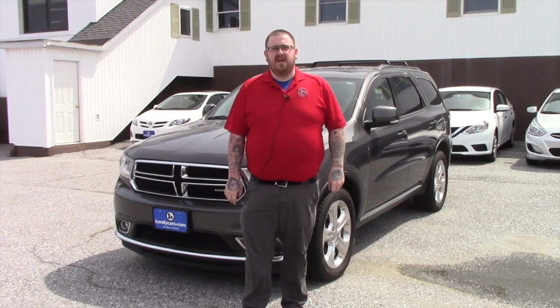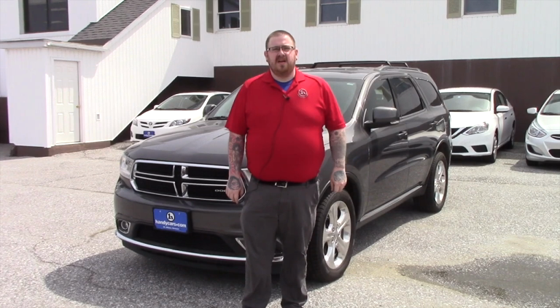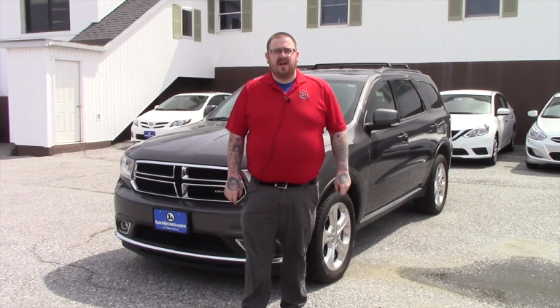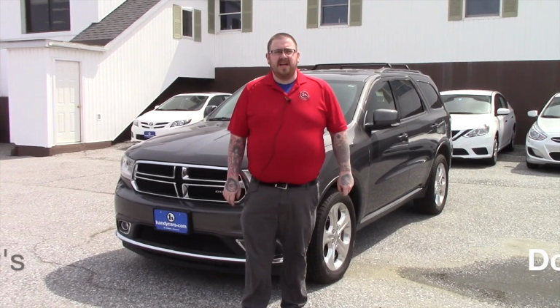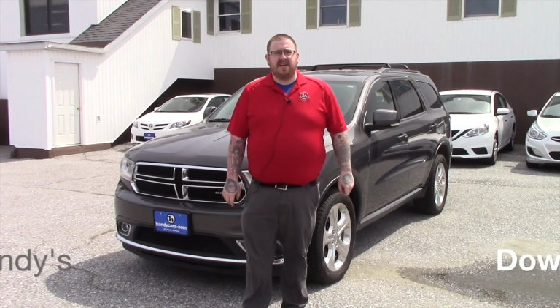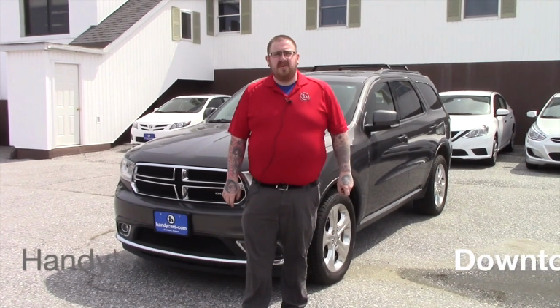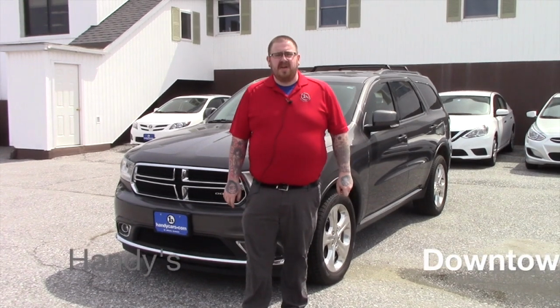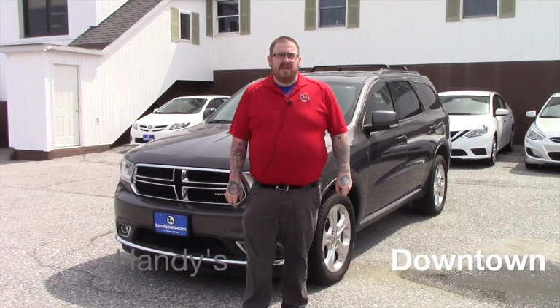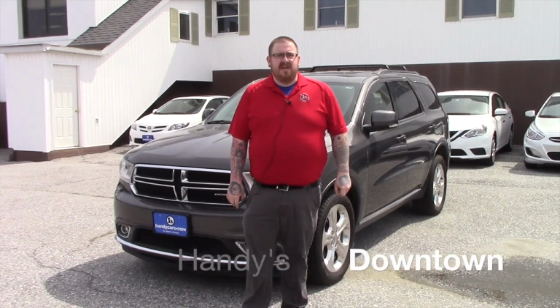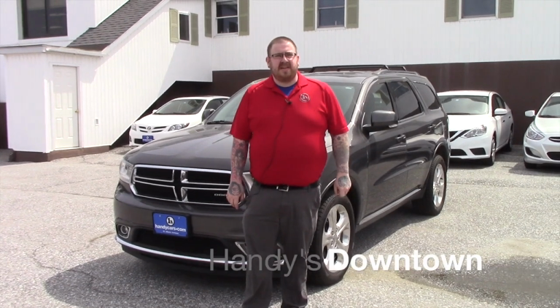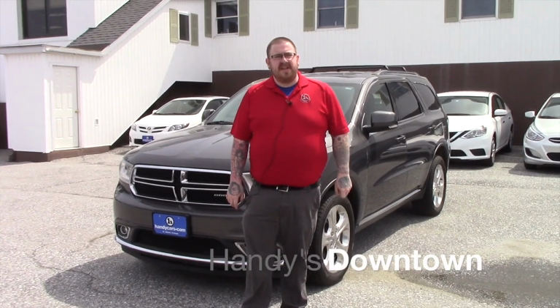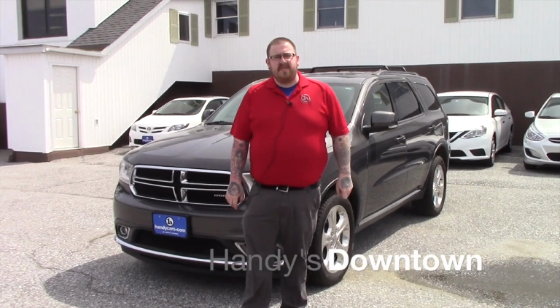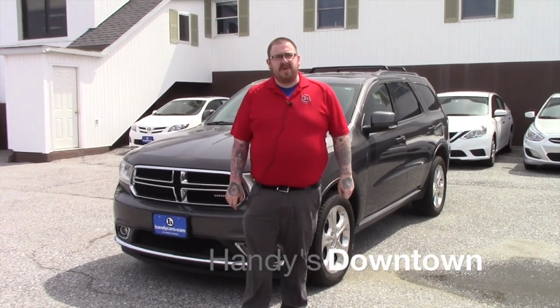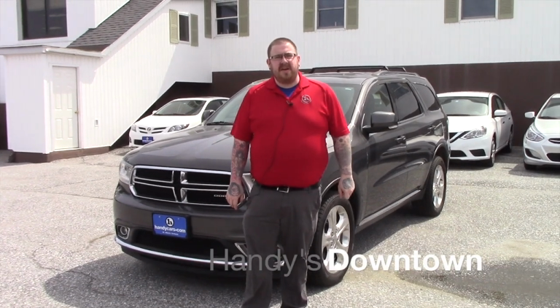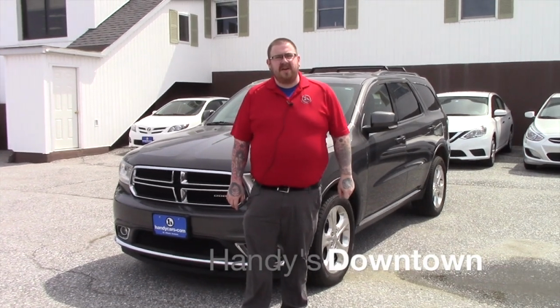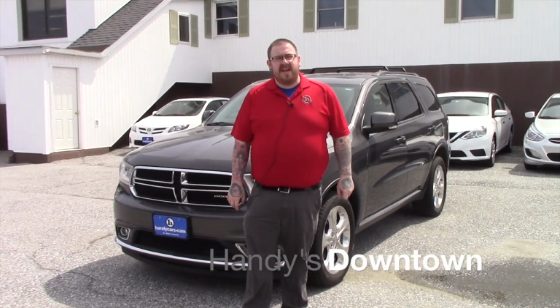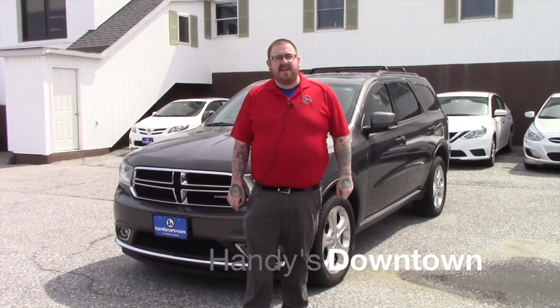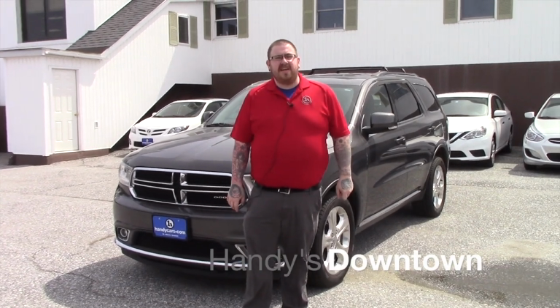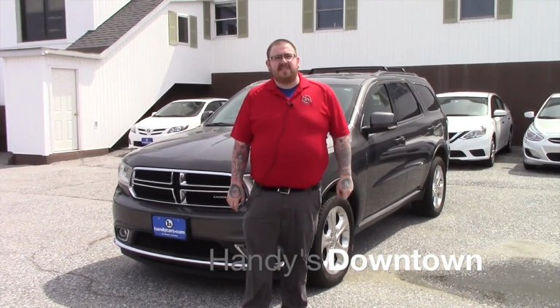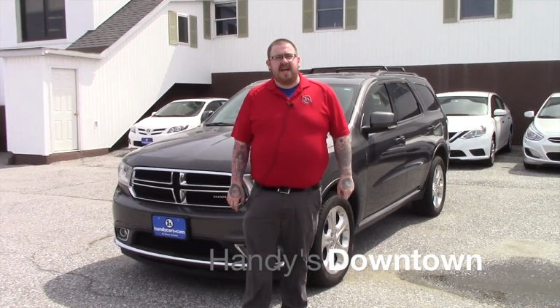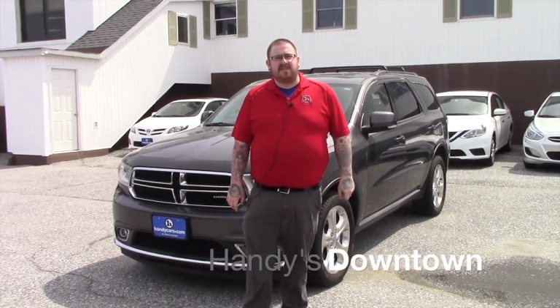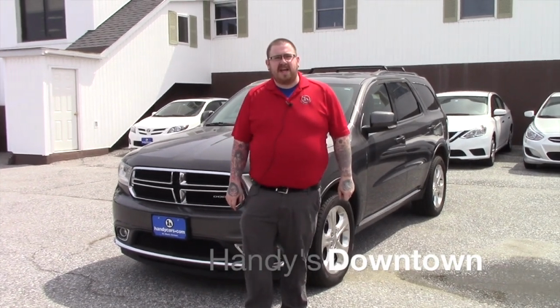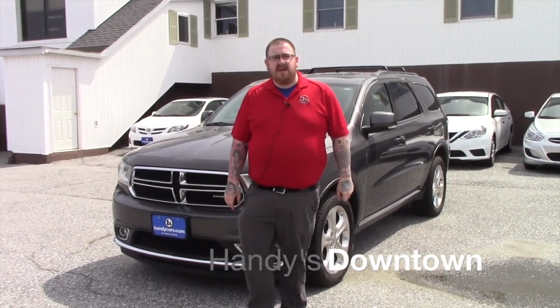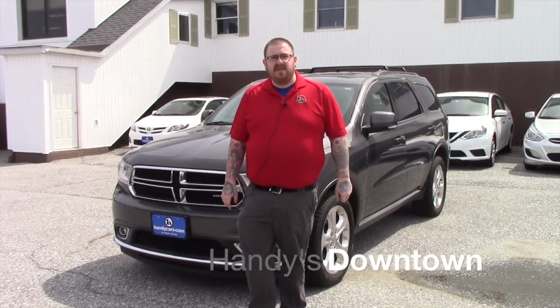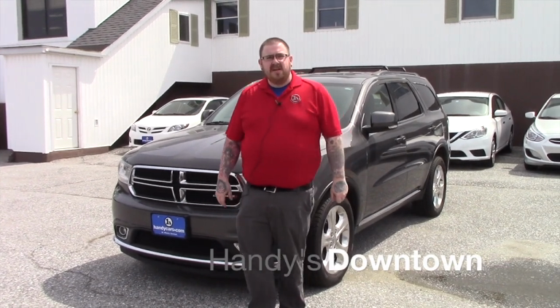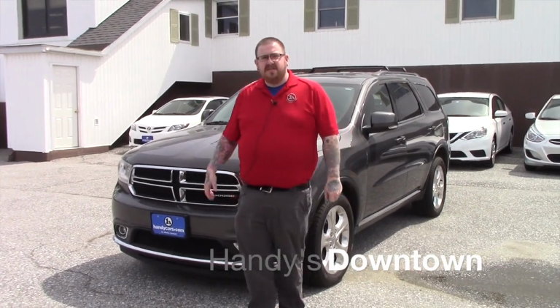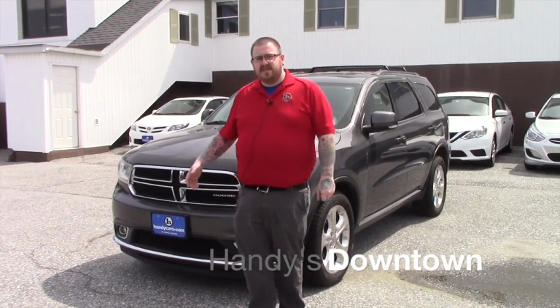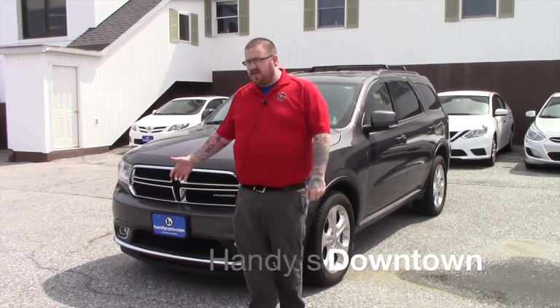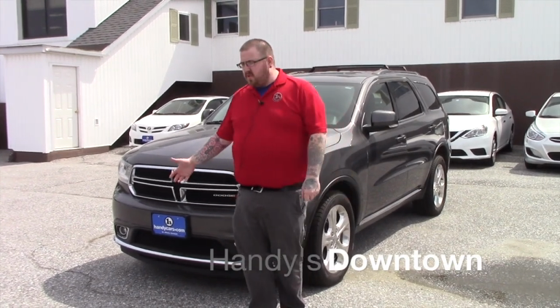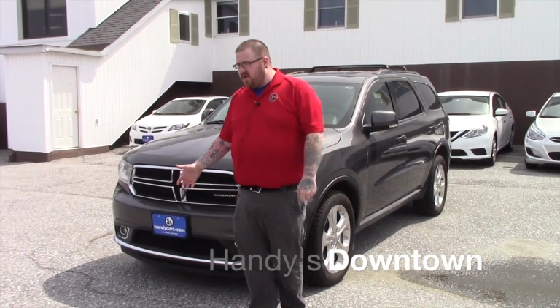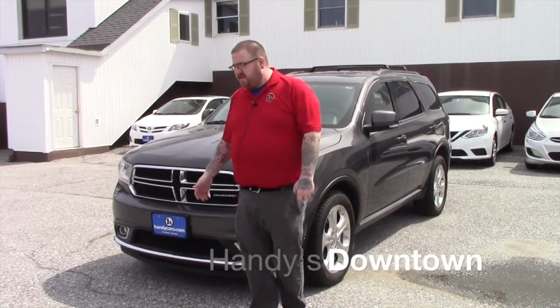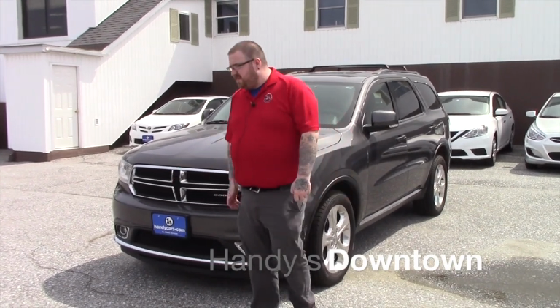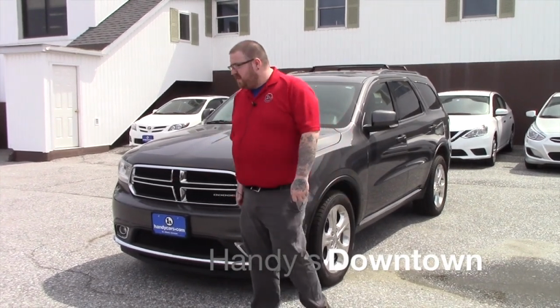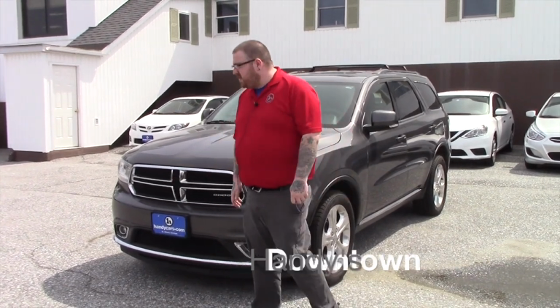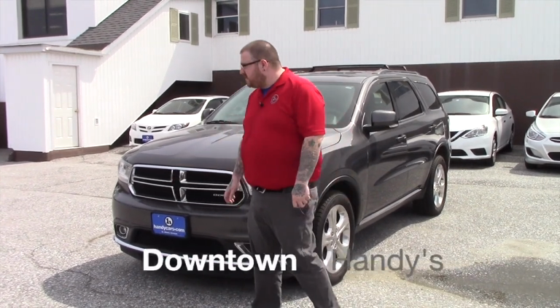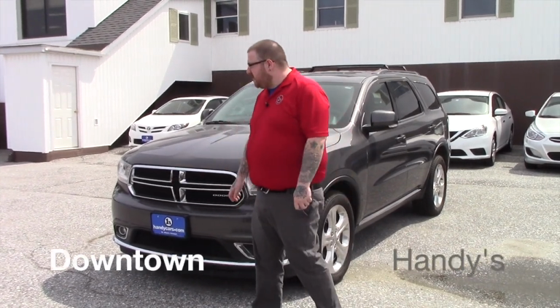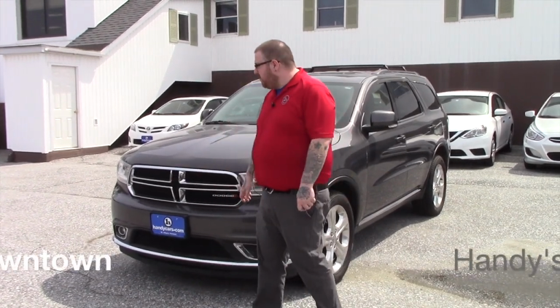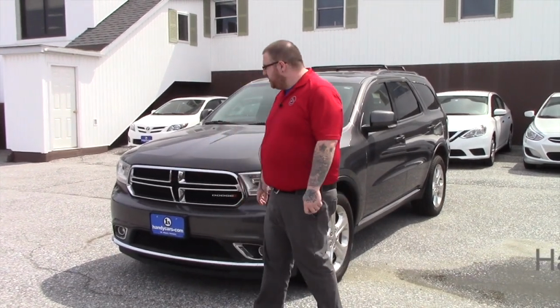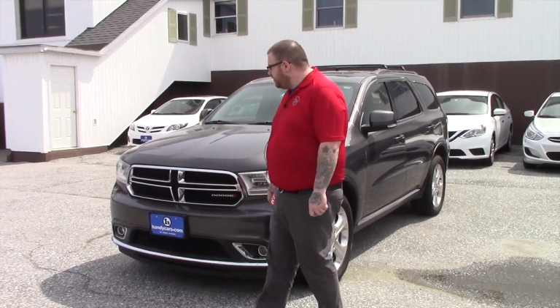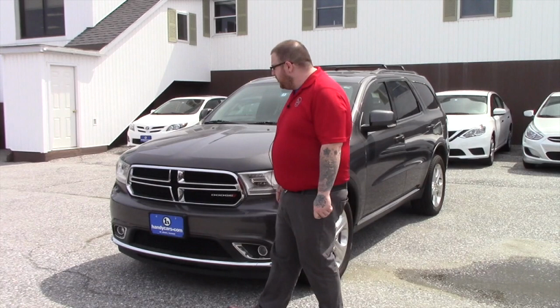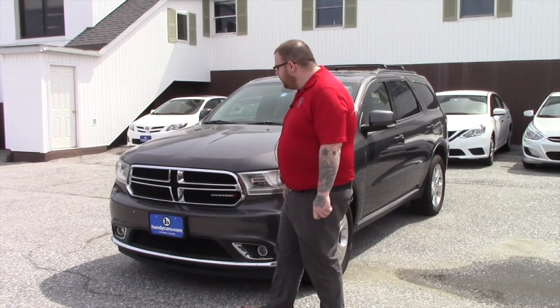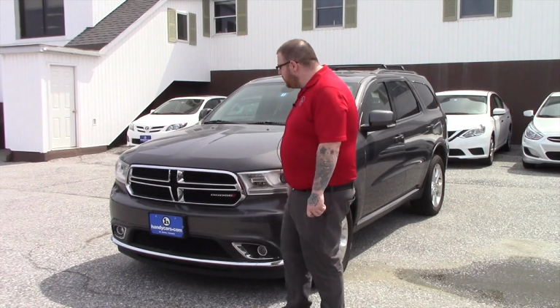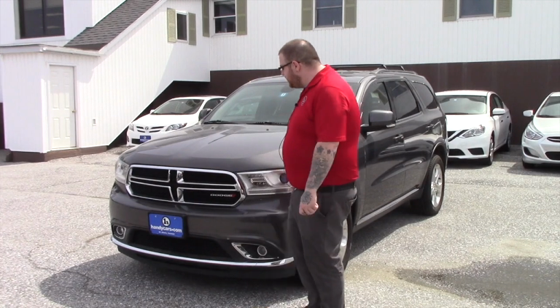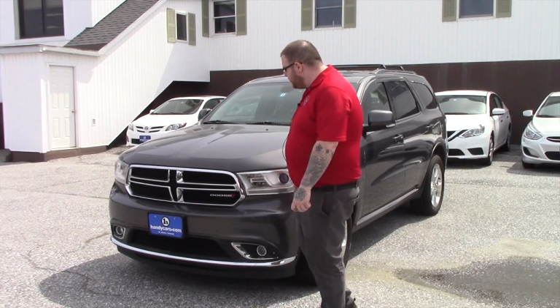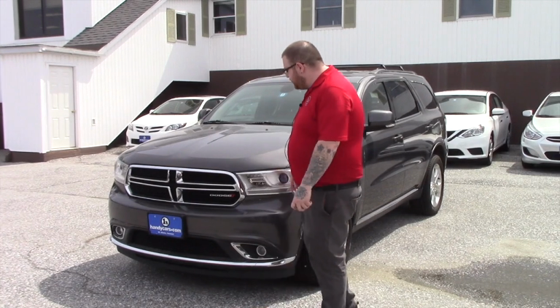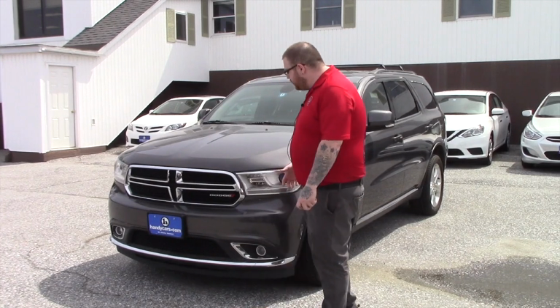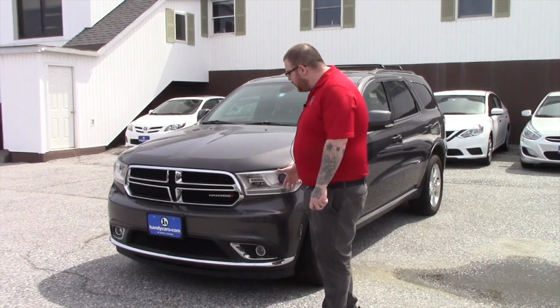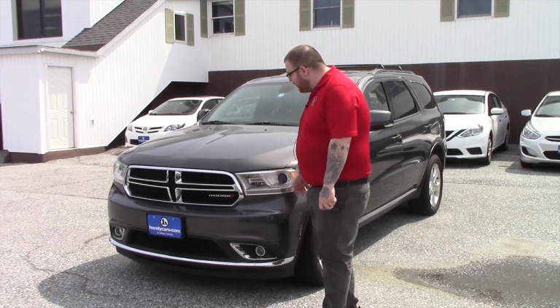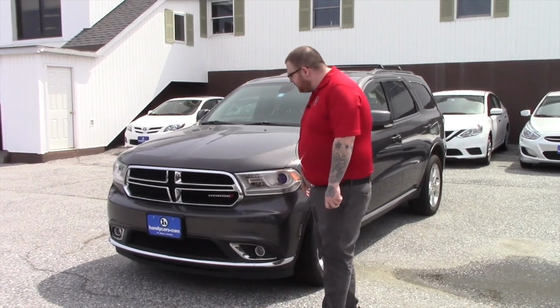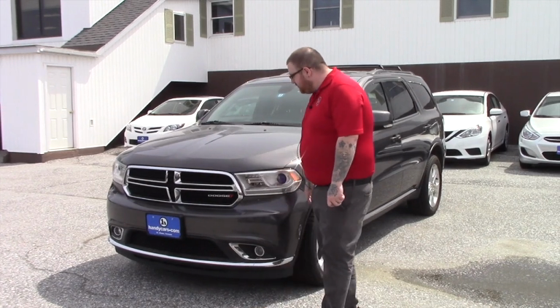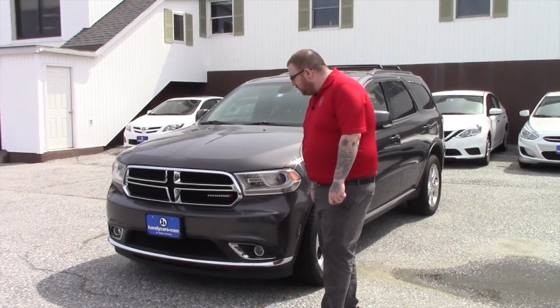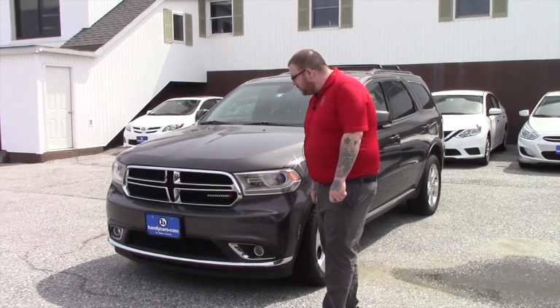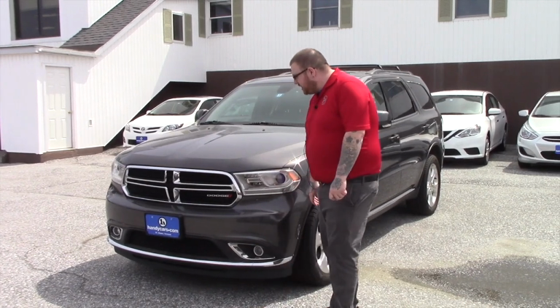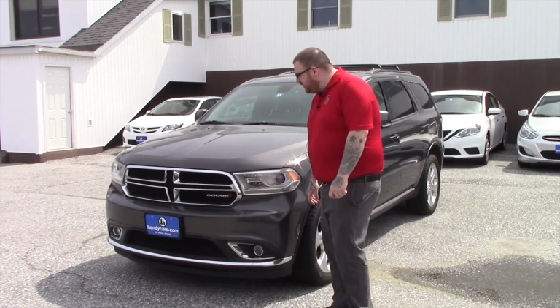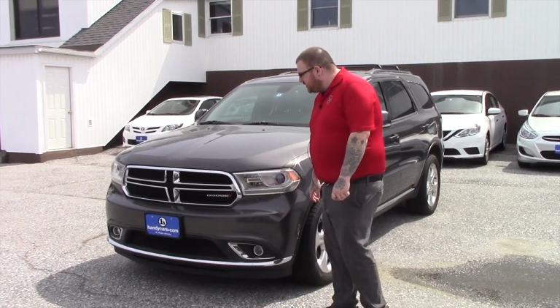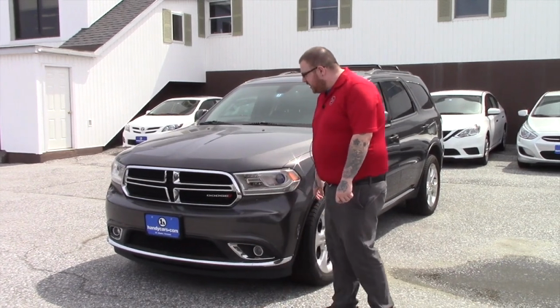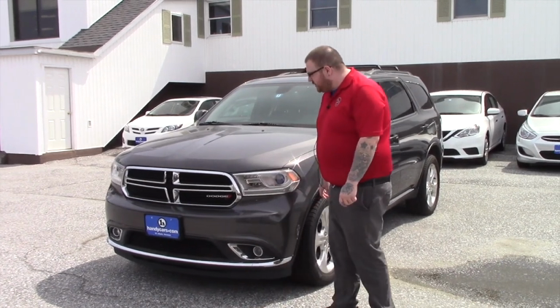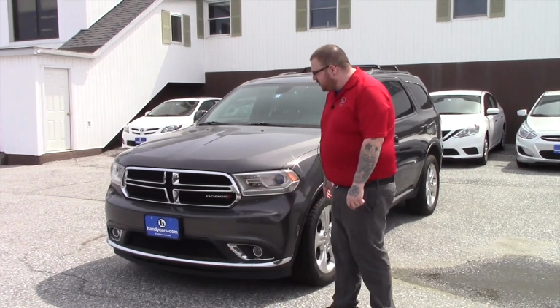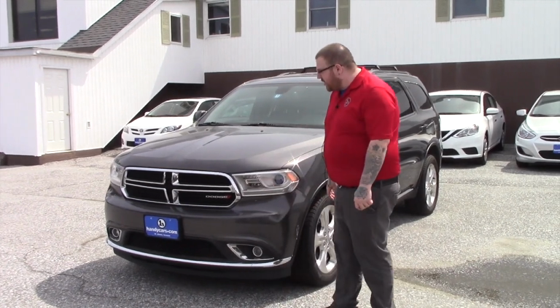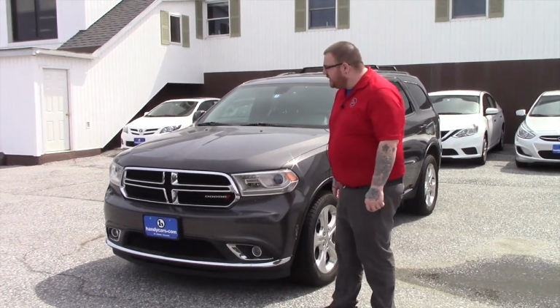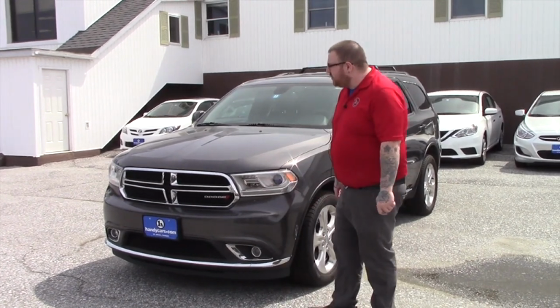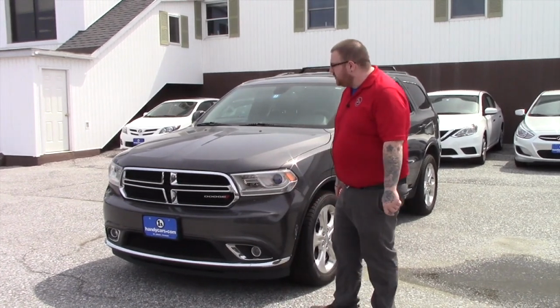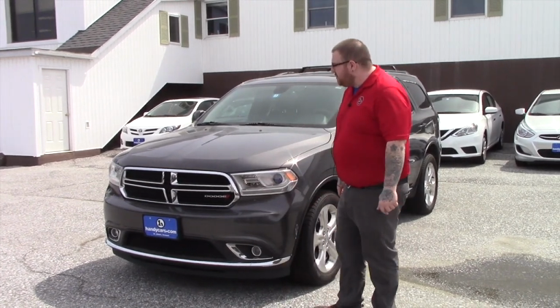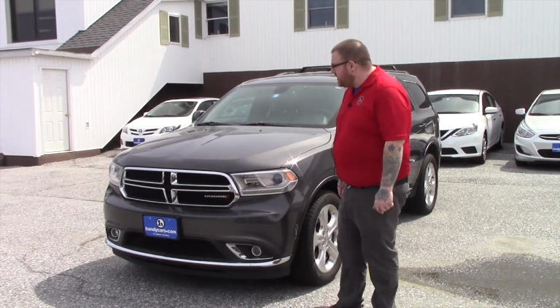Hi Cody, Nick Lambert here from Handy's Downtown. This is another one of our vehicles I wanted to show you — a 2014 Dodge Durango Limited.